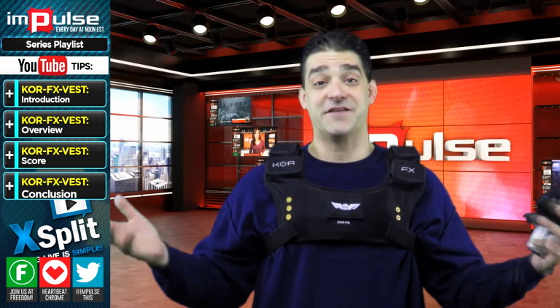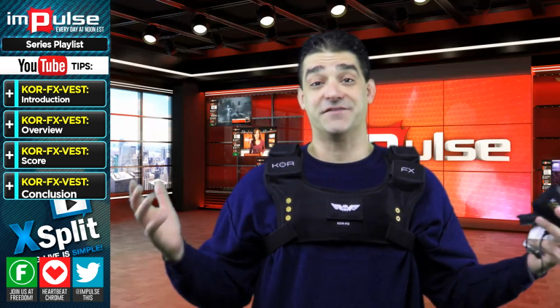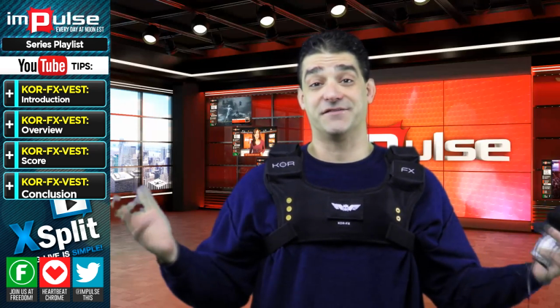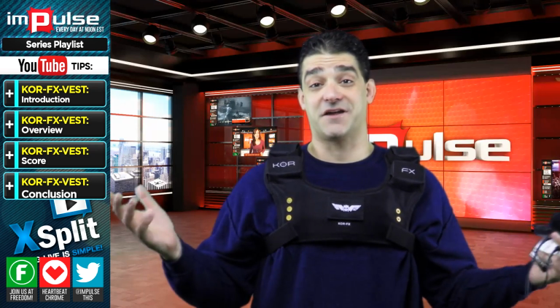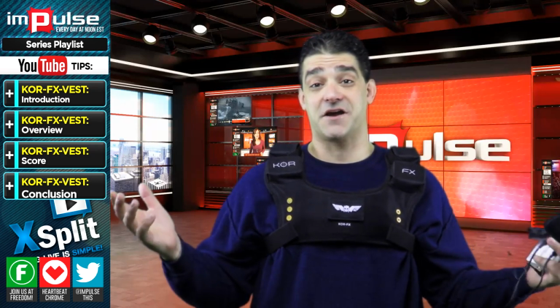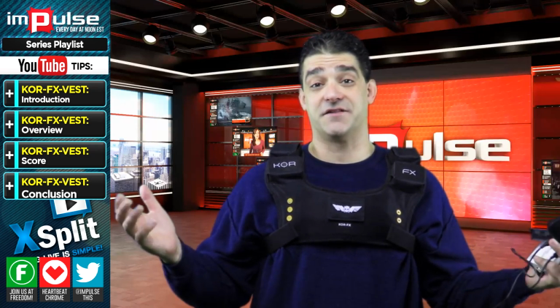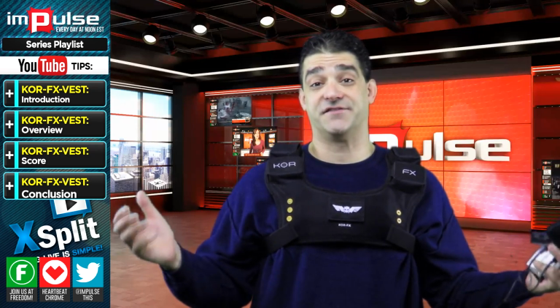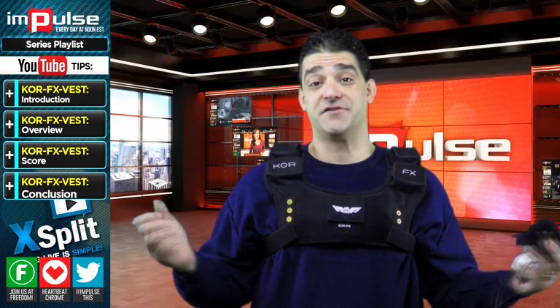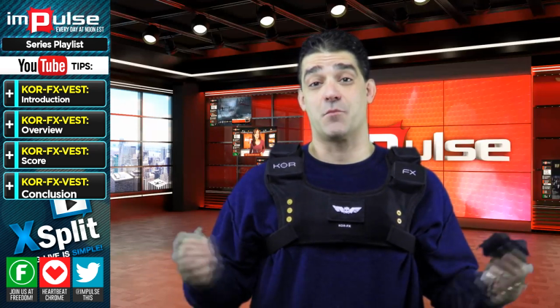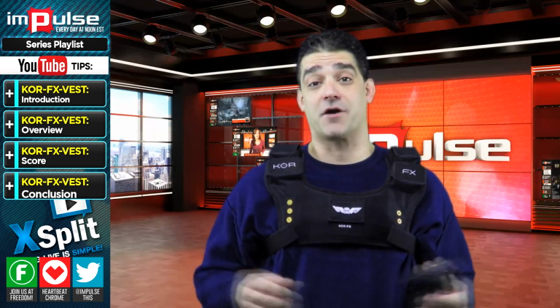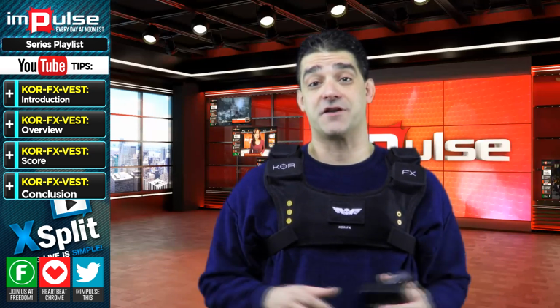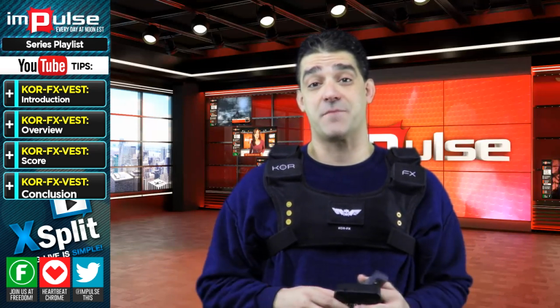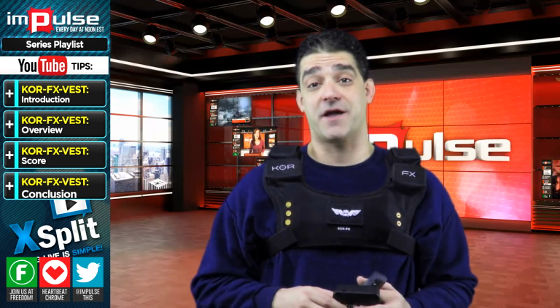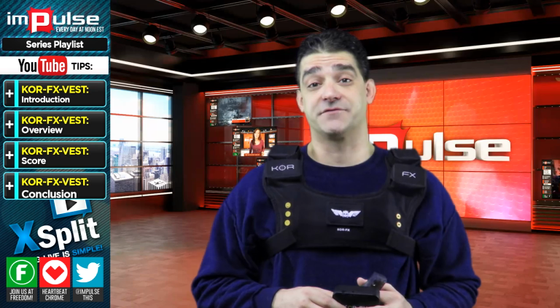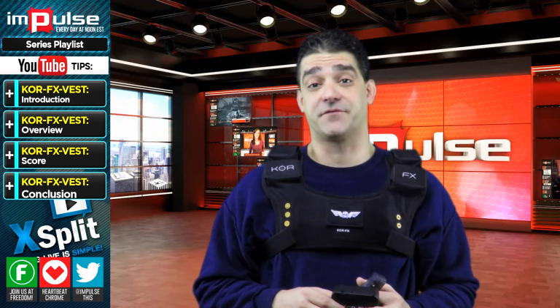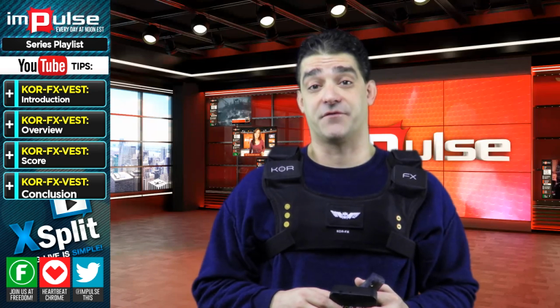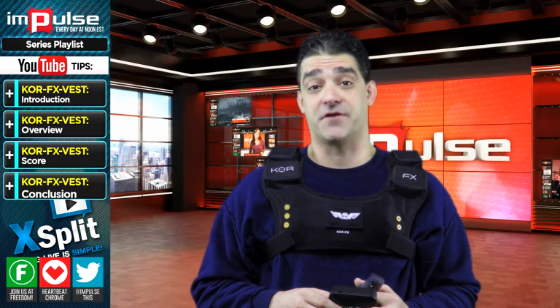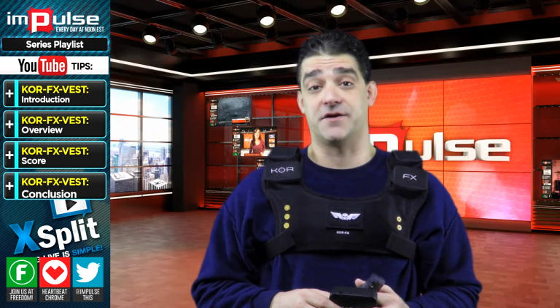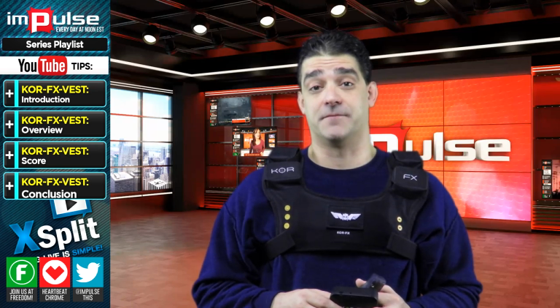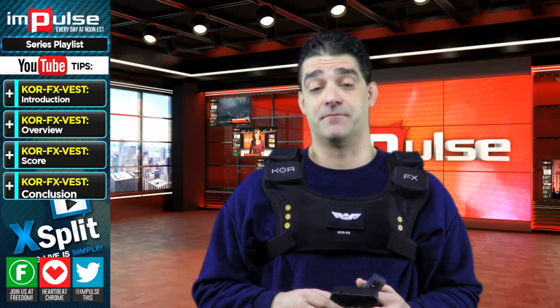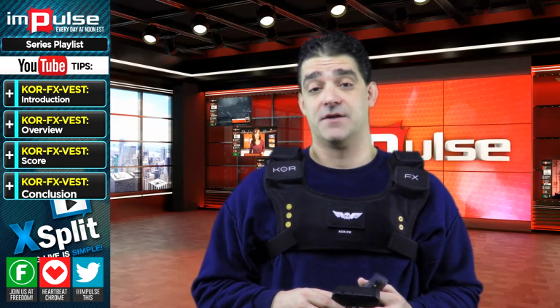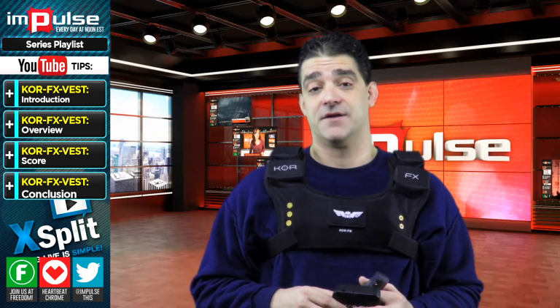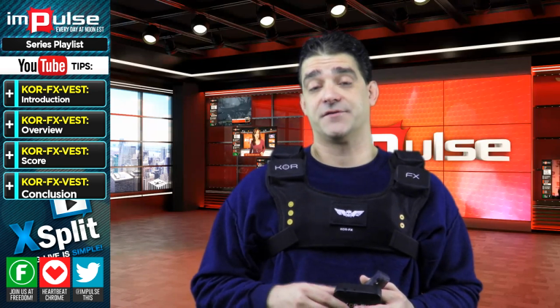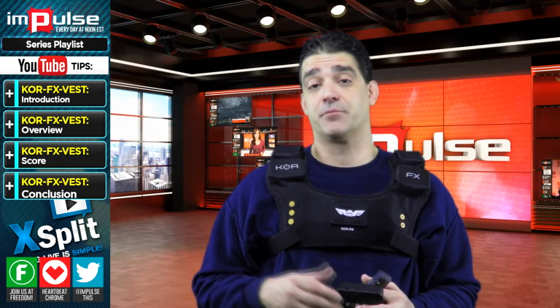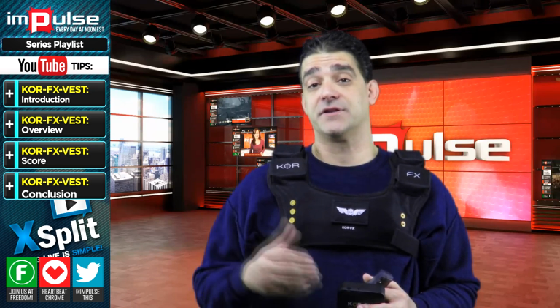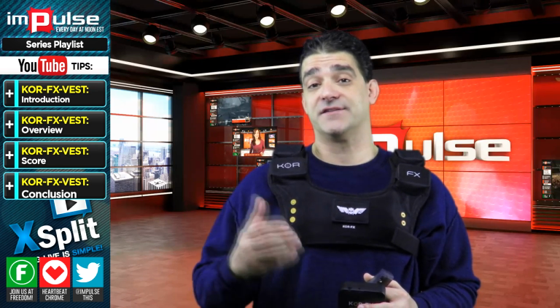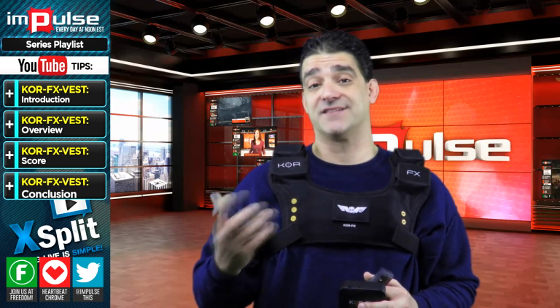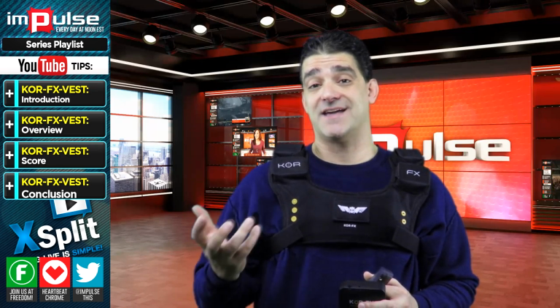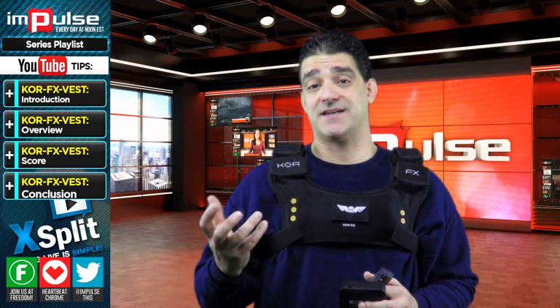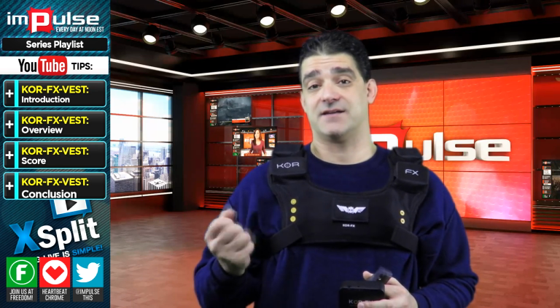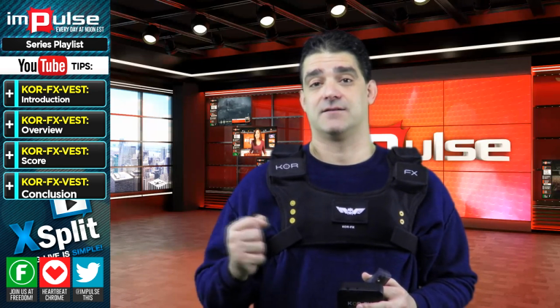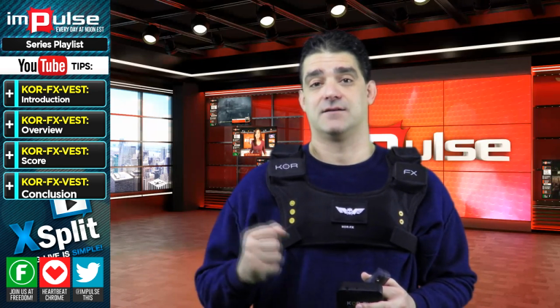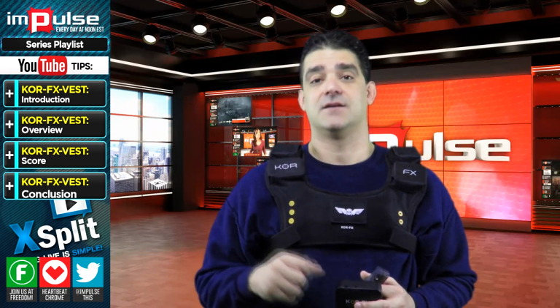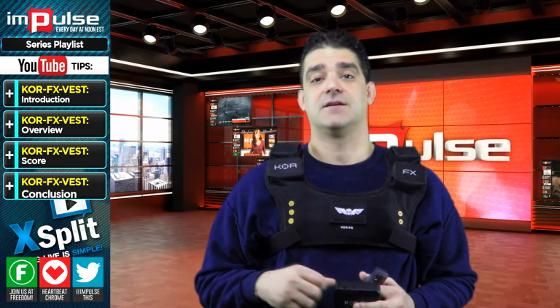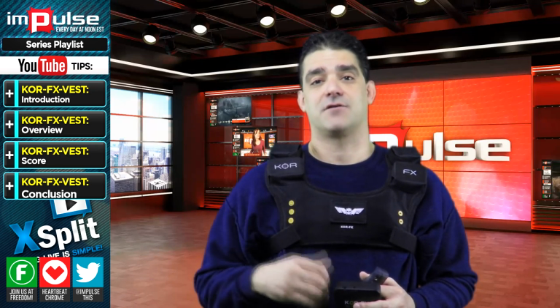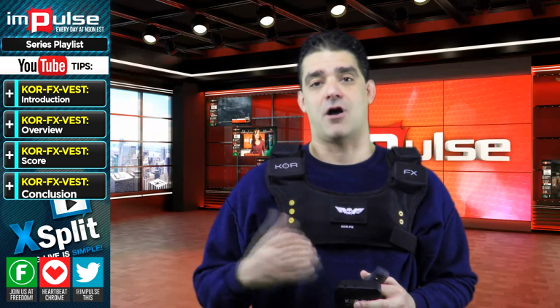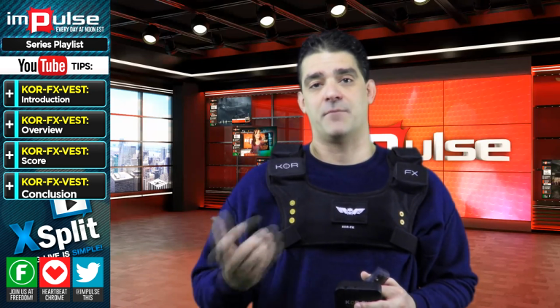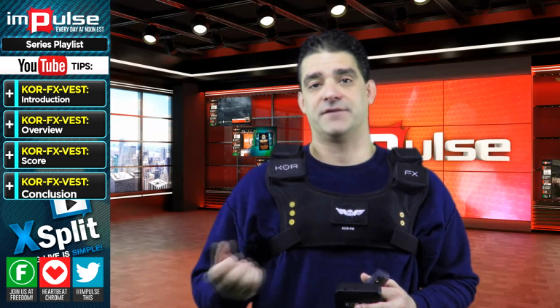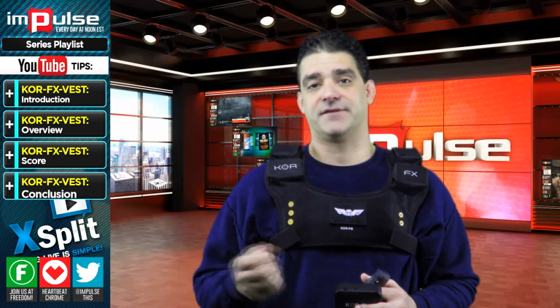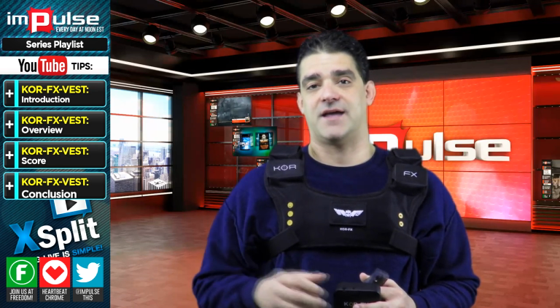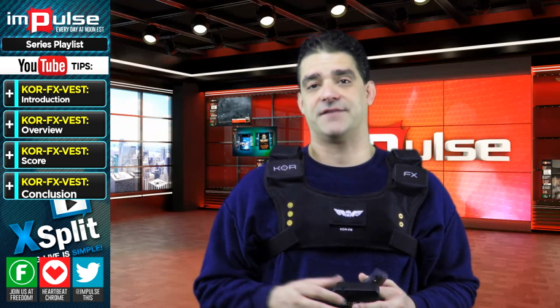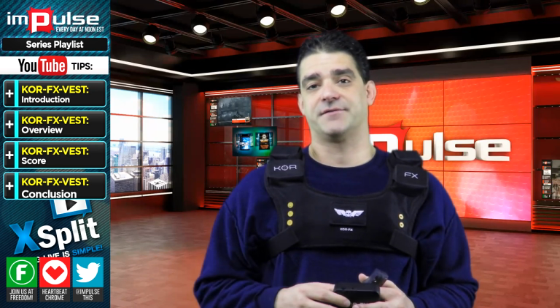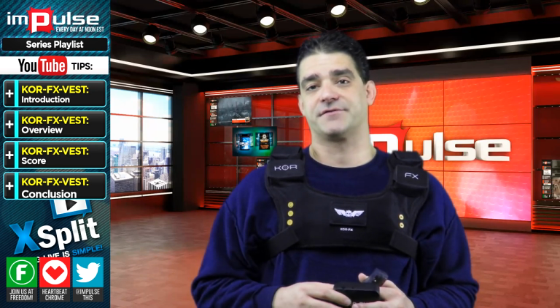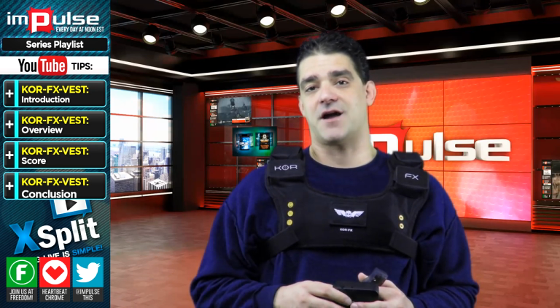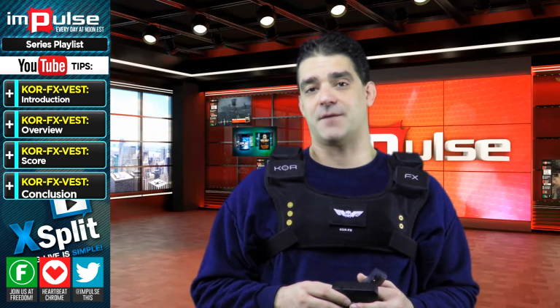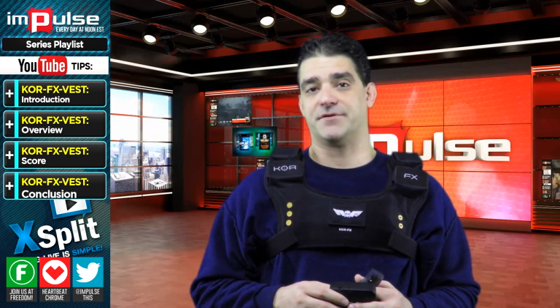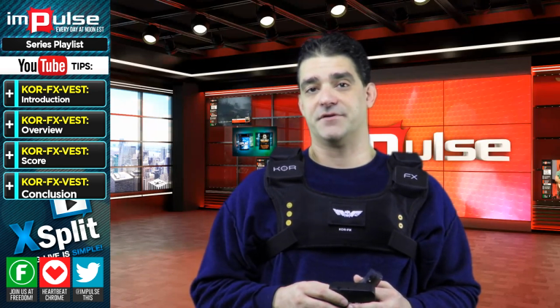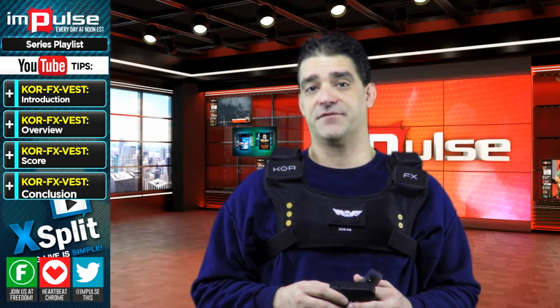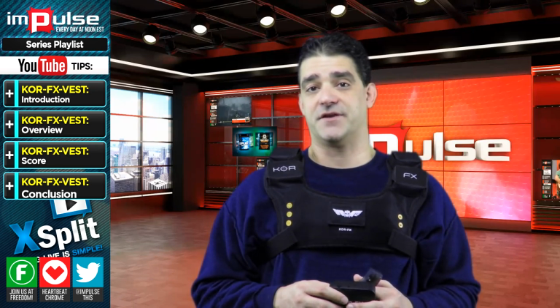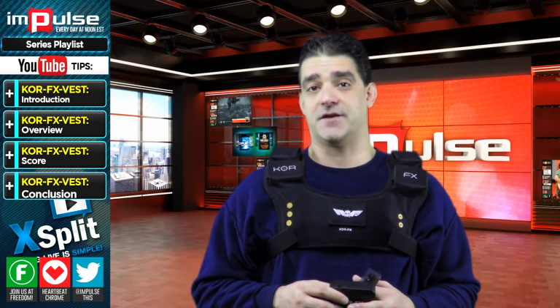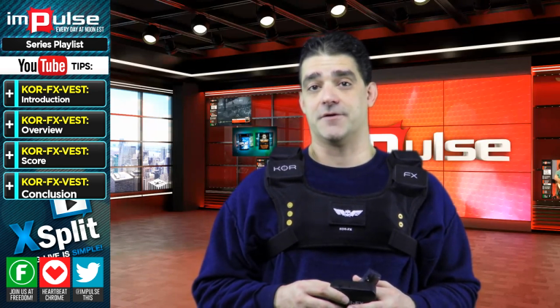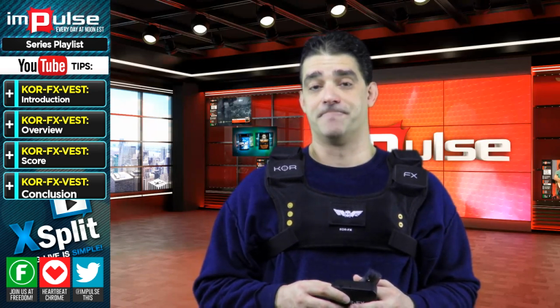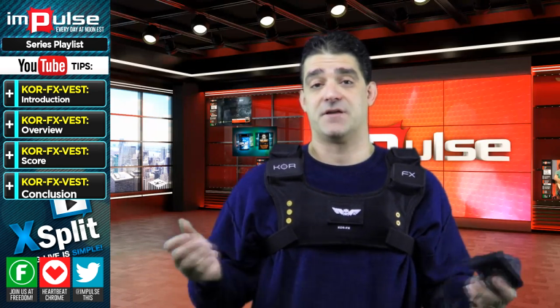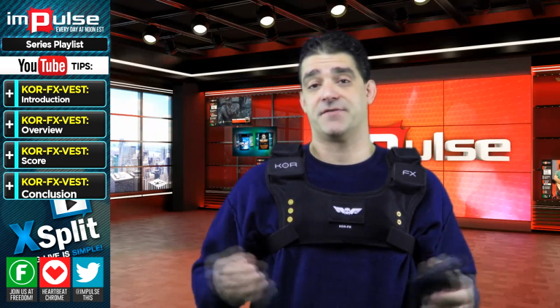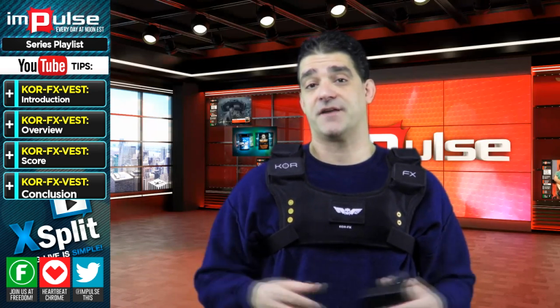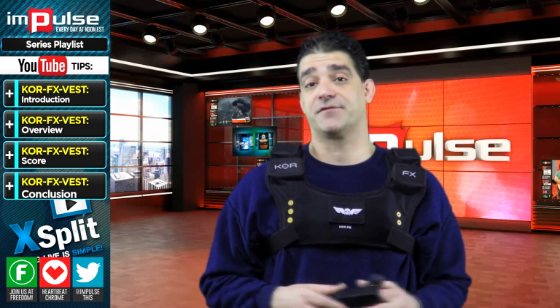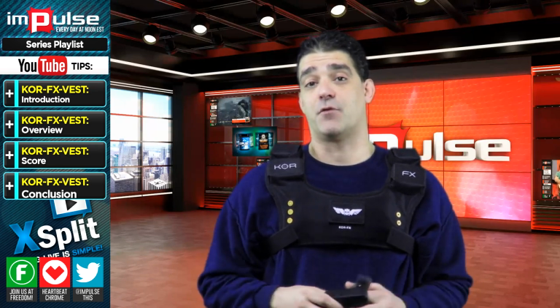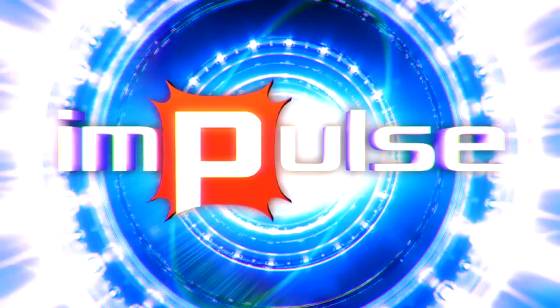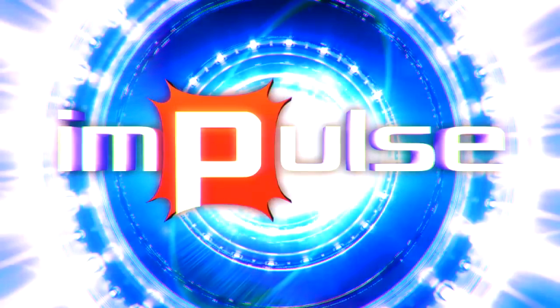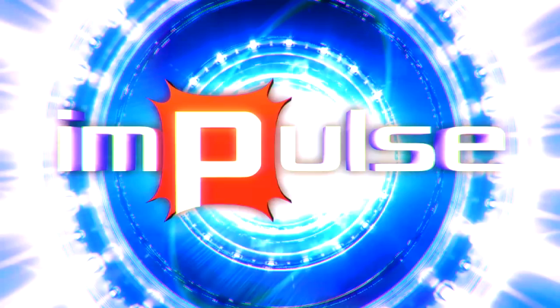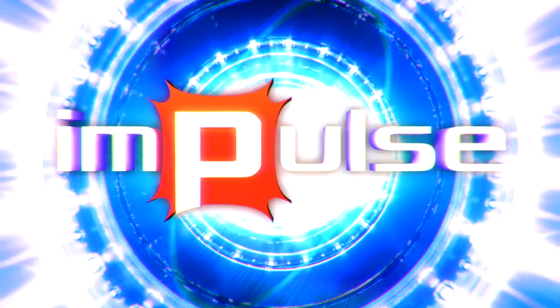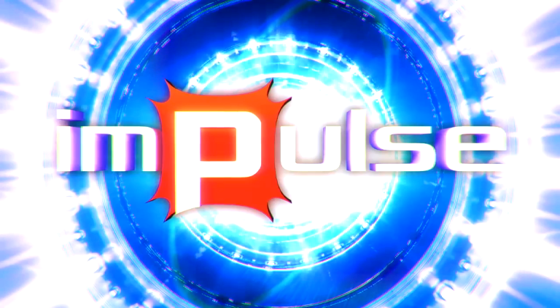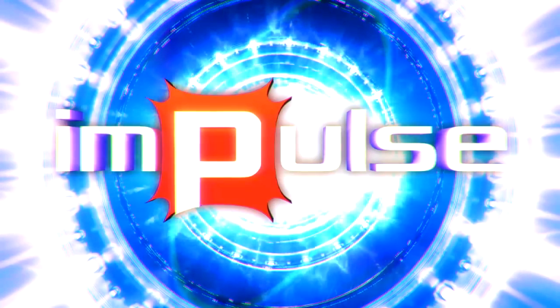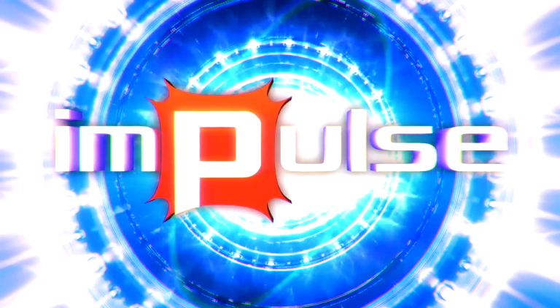This is Larry, the Senior Marketing Manager for Freedom. Please like, comment, and subscribe to this video. Thanks for watching.